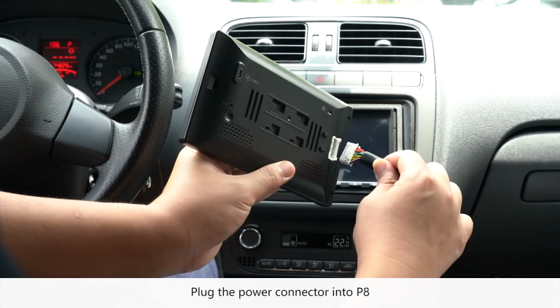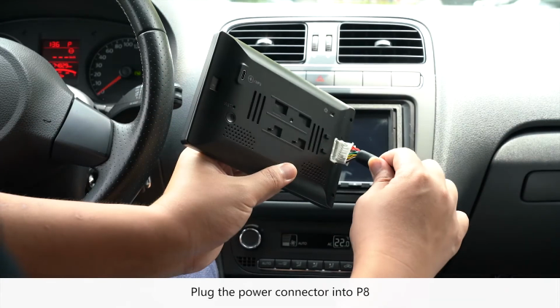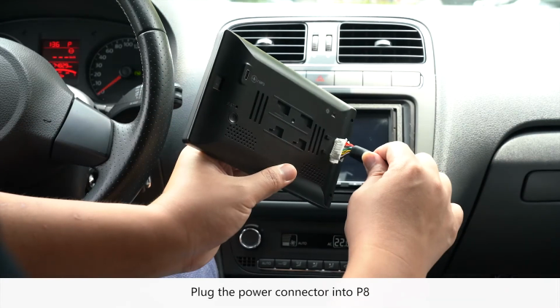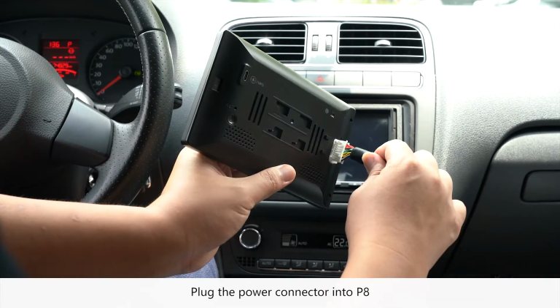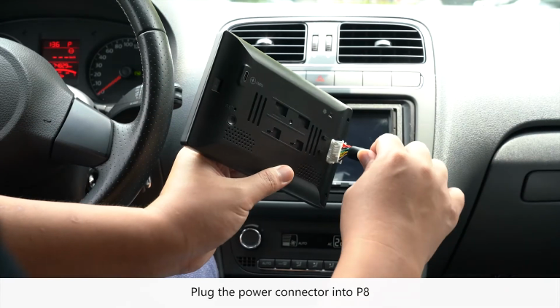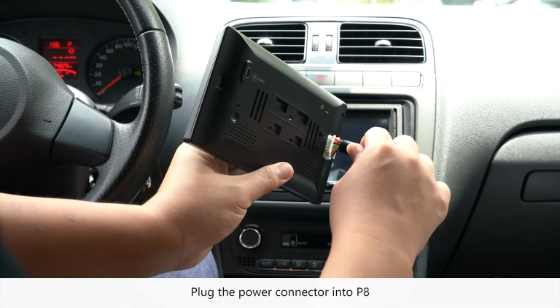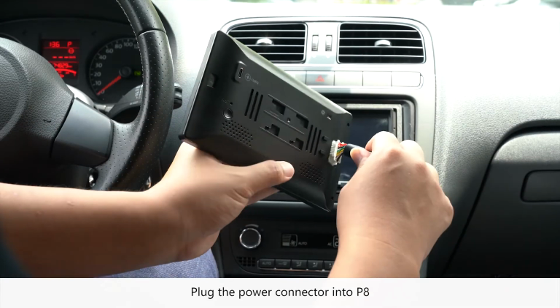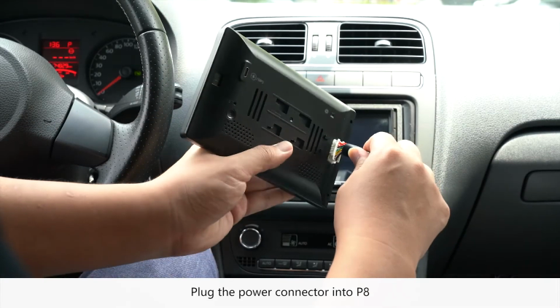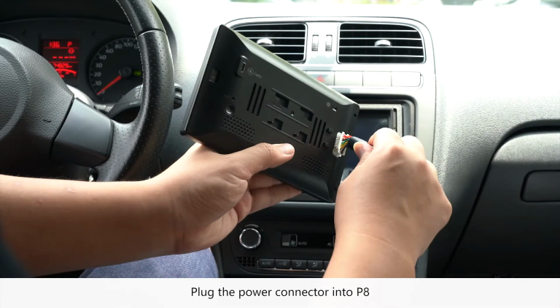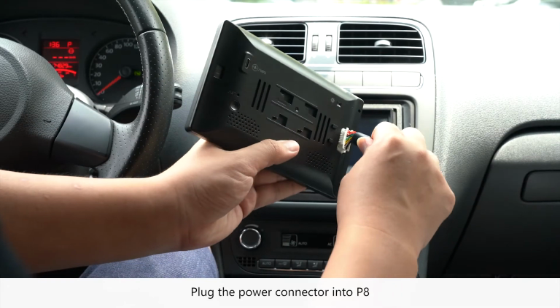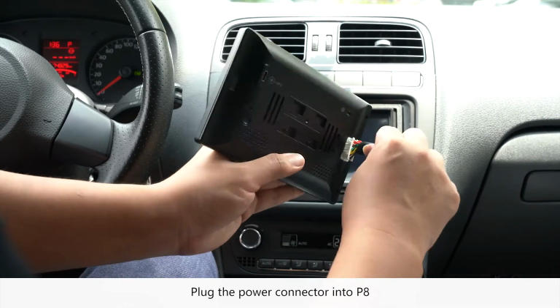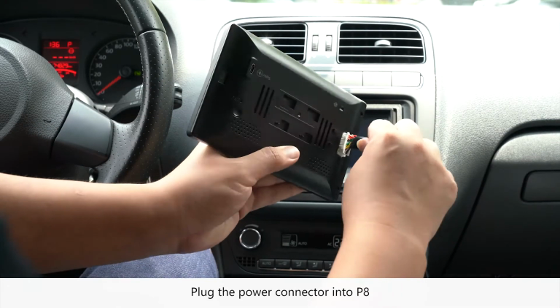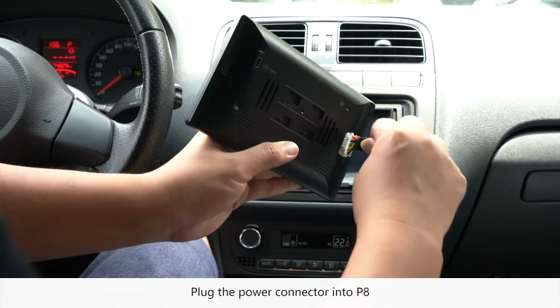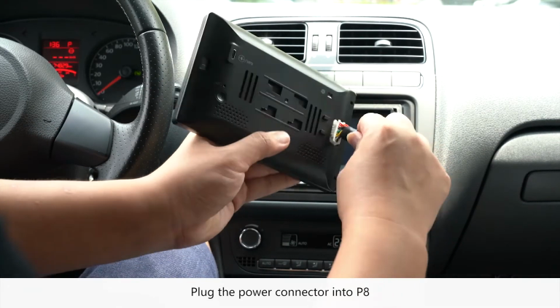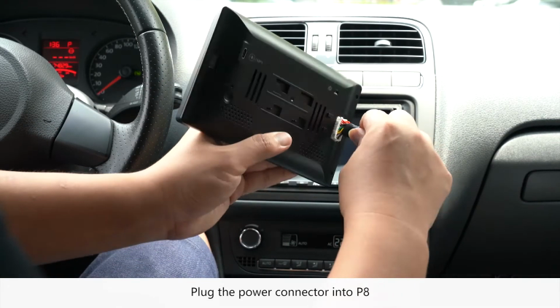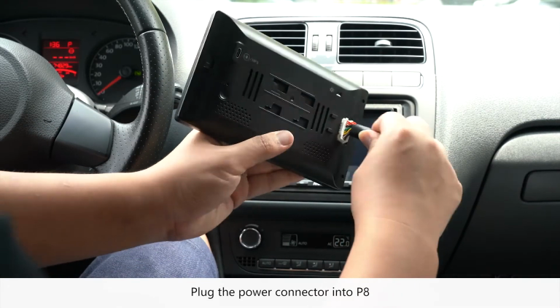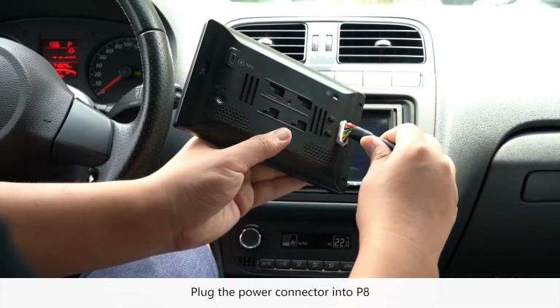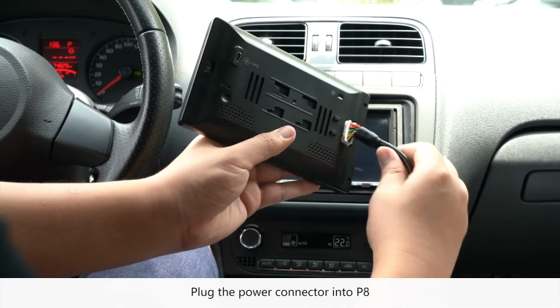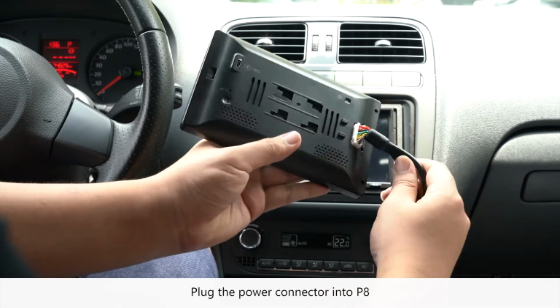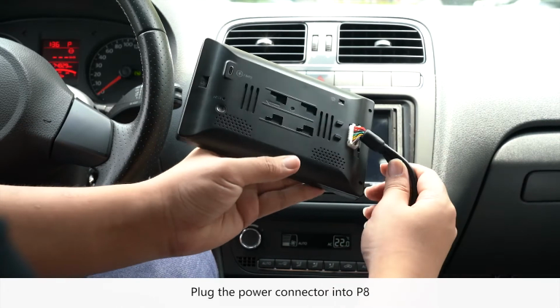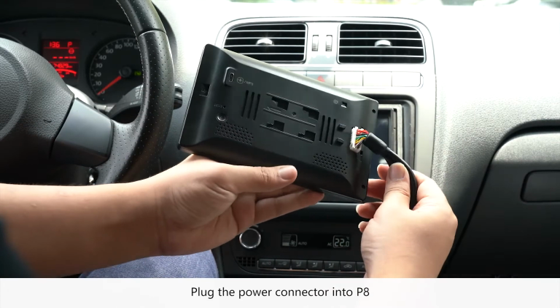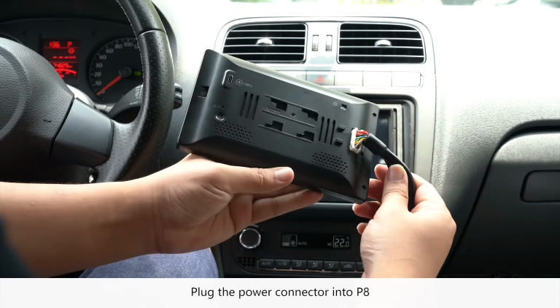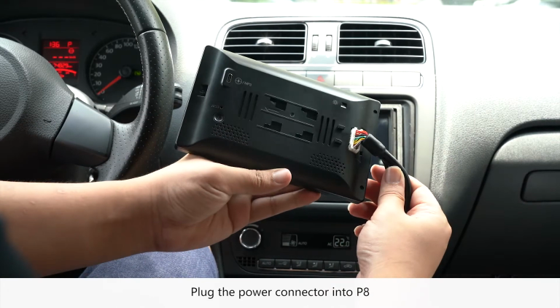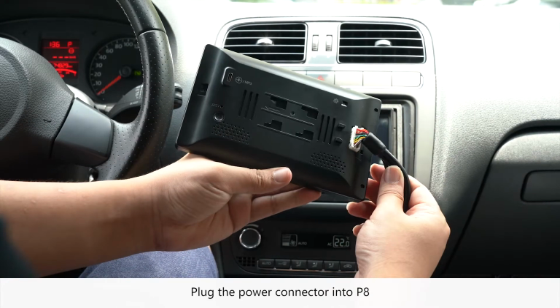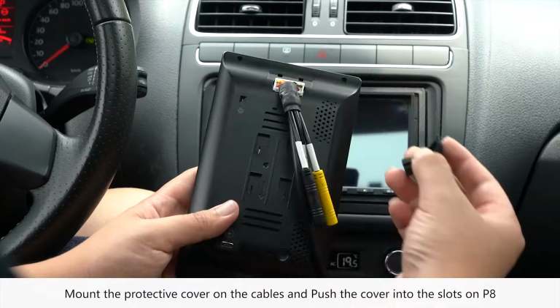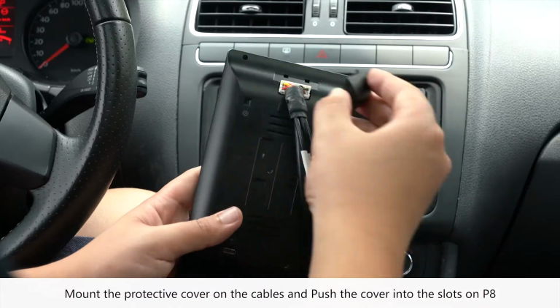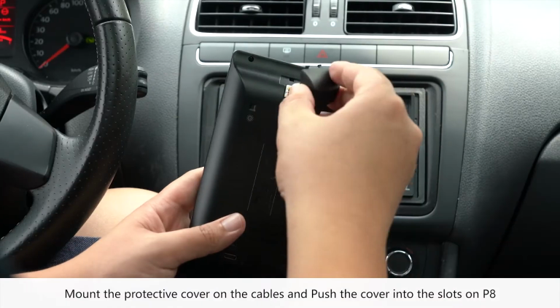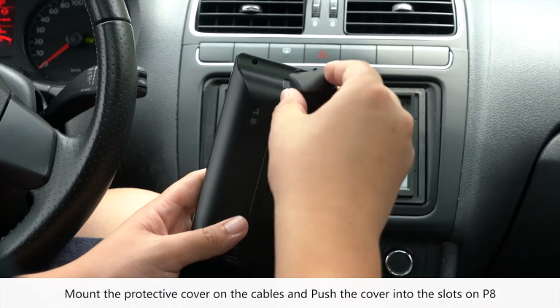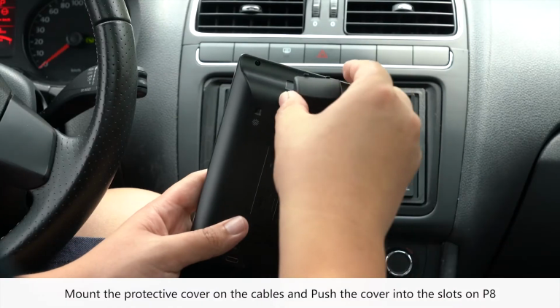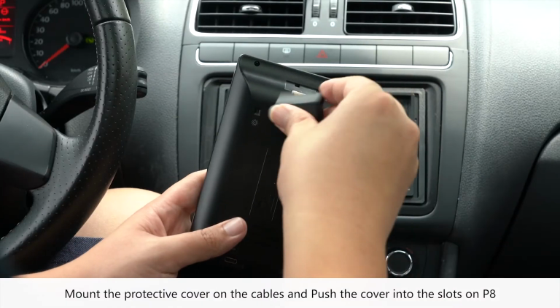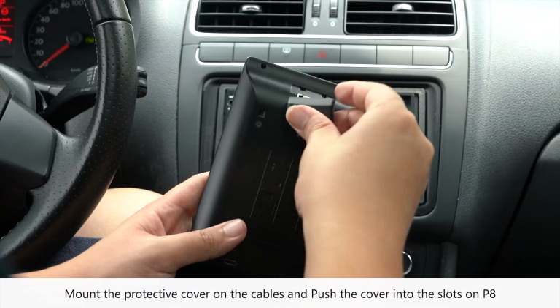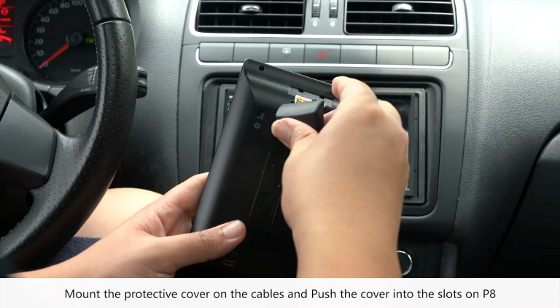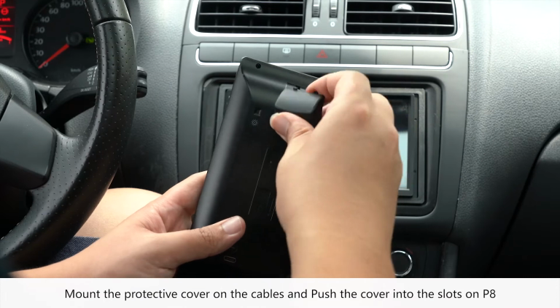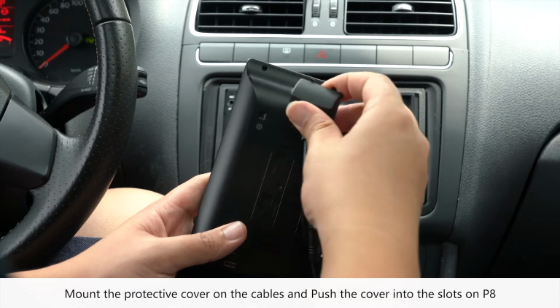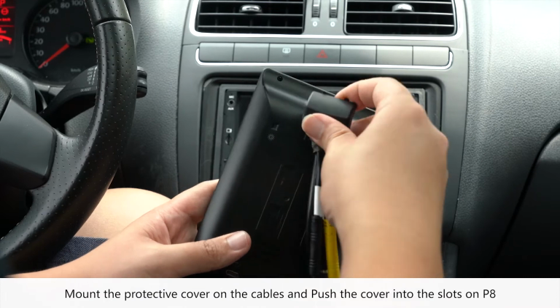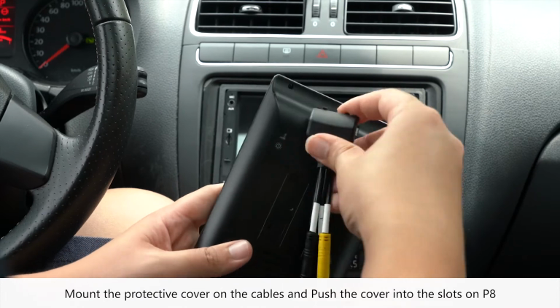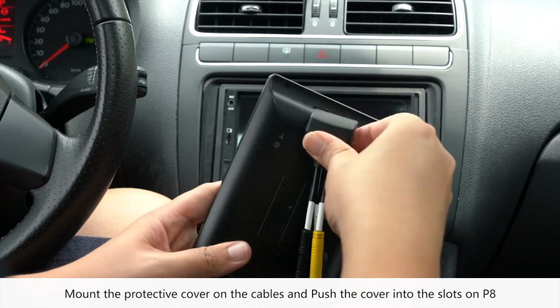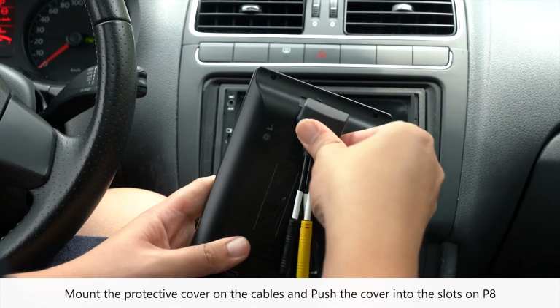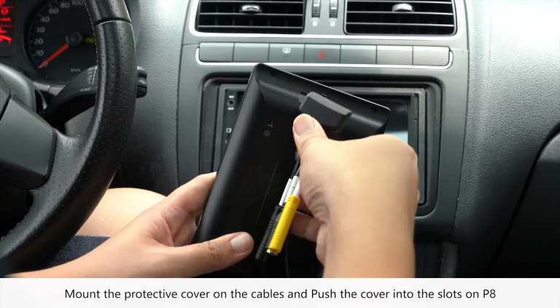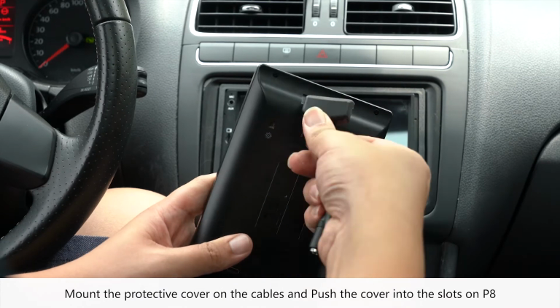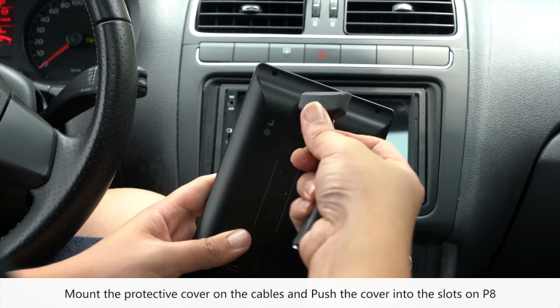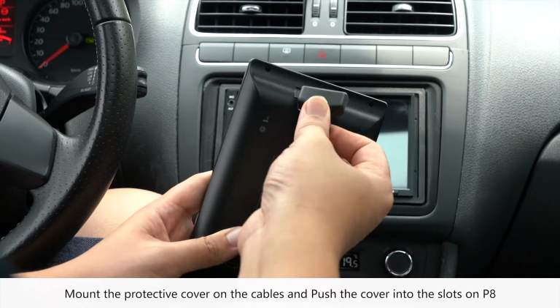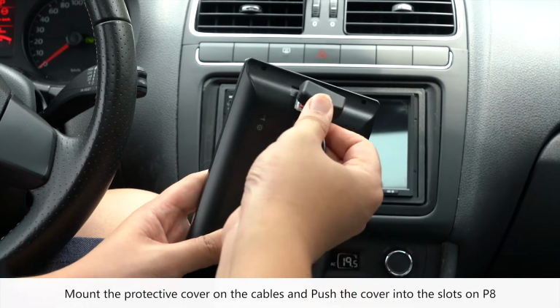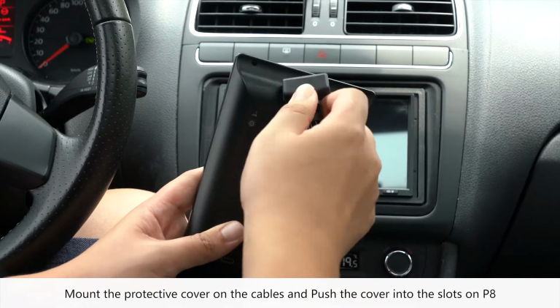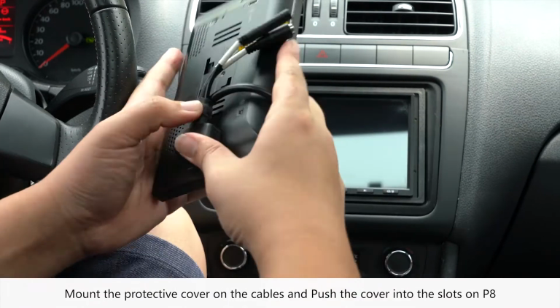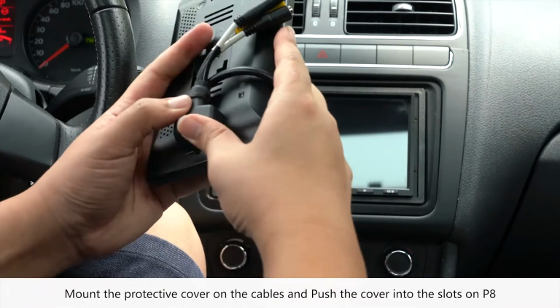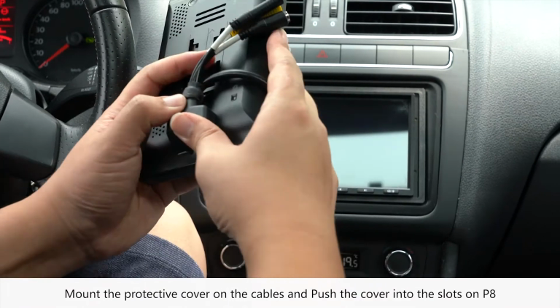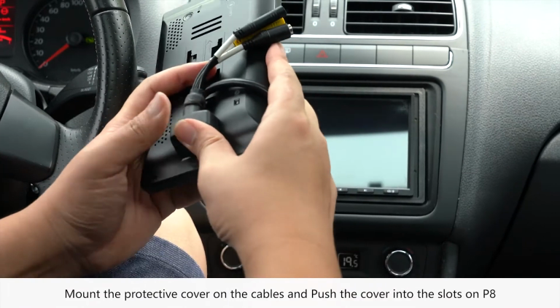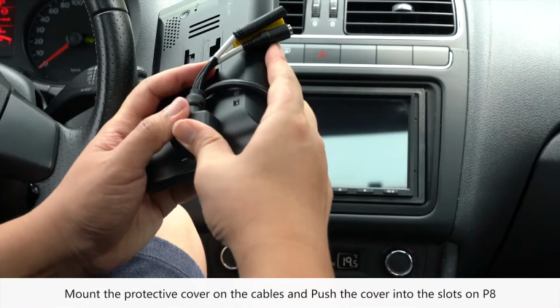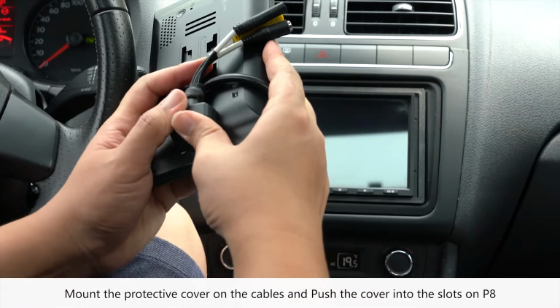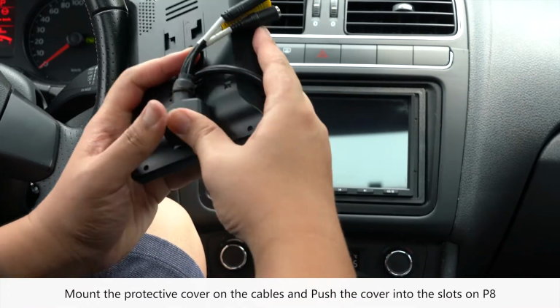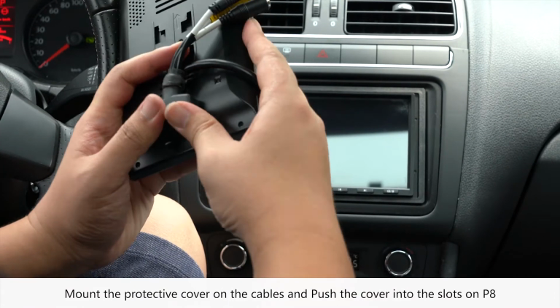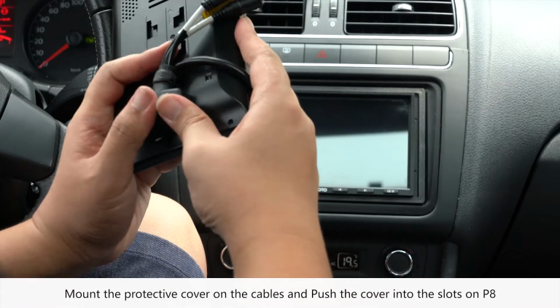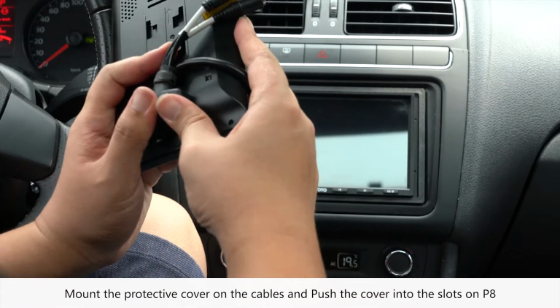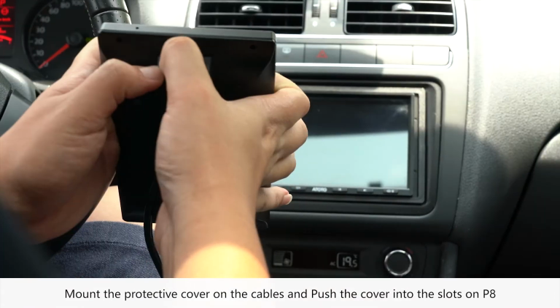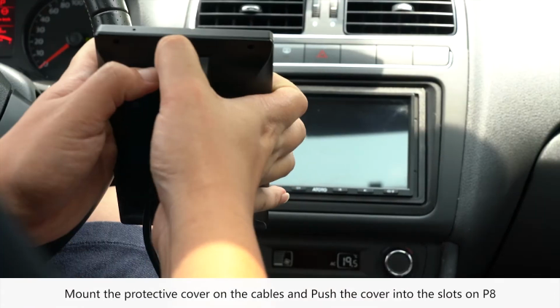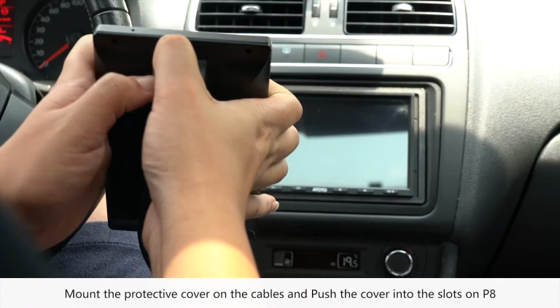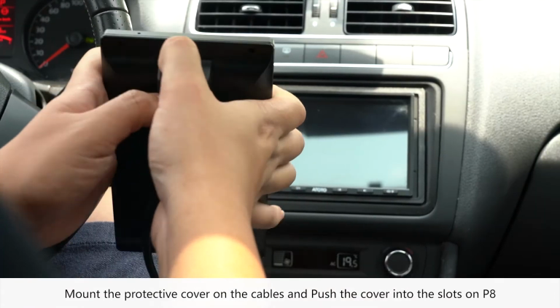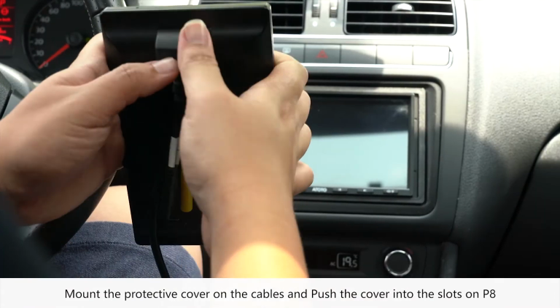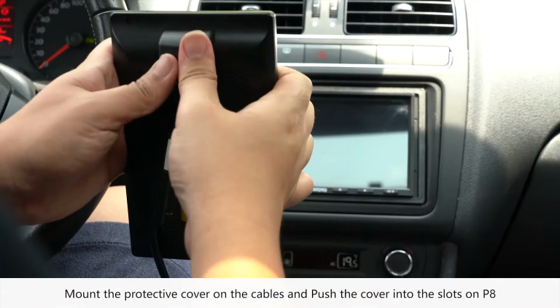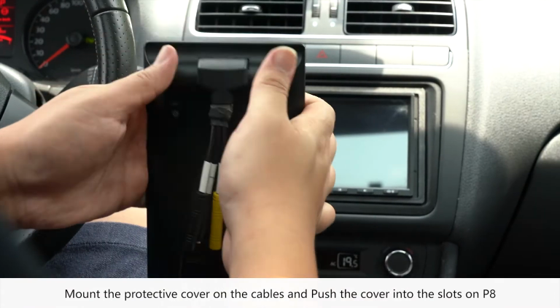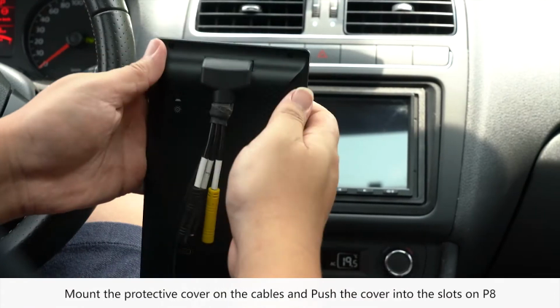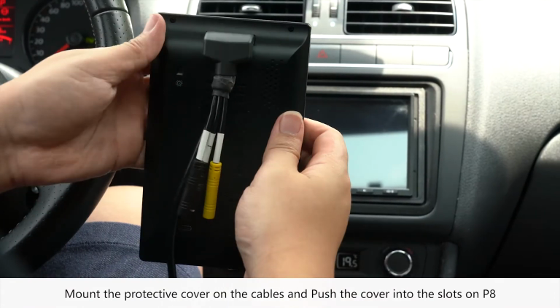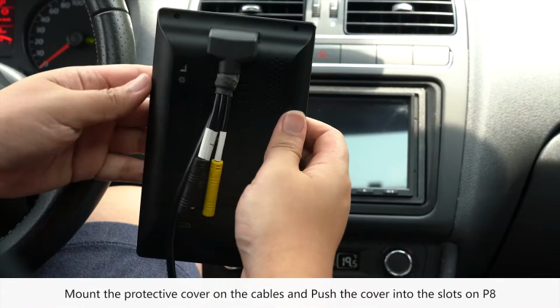Plug the power connector into P8. Mount the protective cover on the cables and push the cover into the slots on P8.